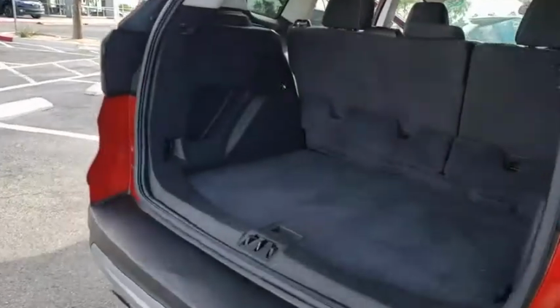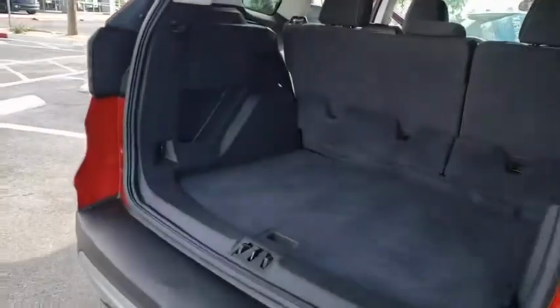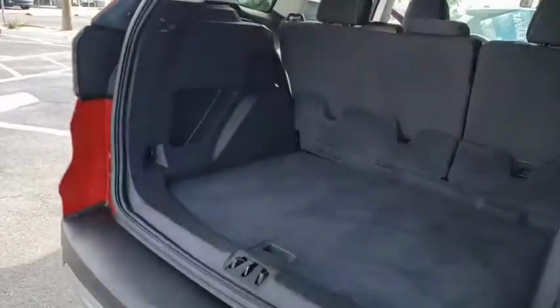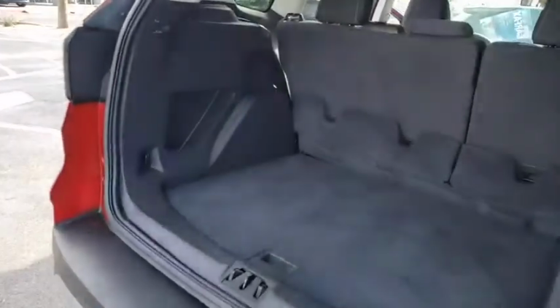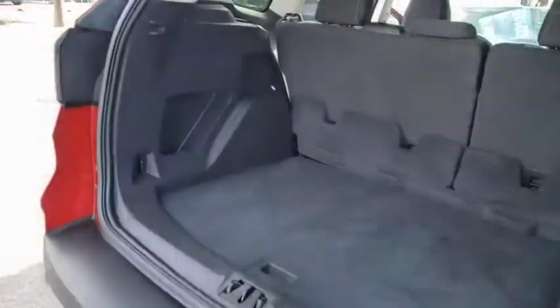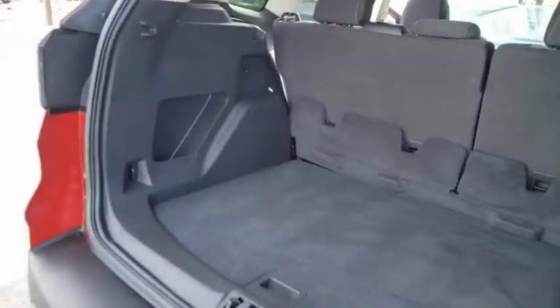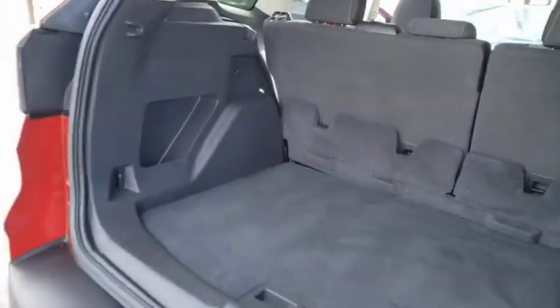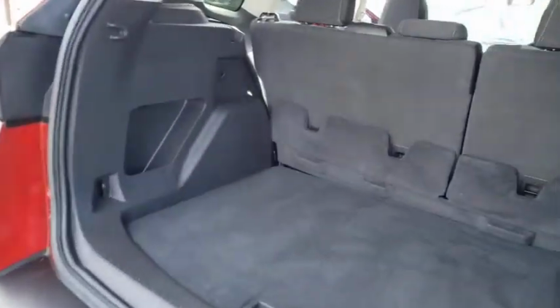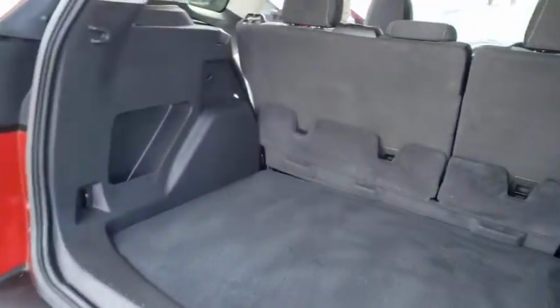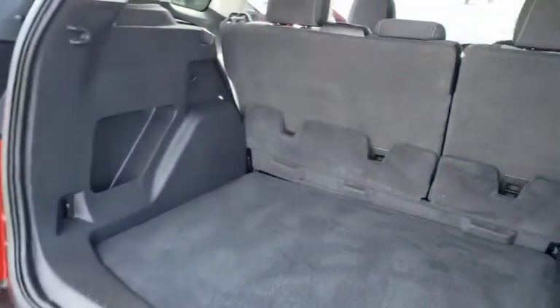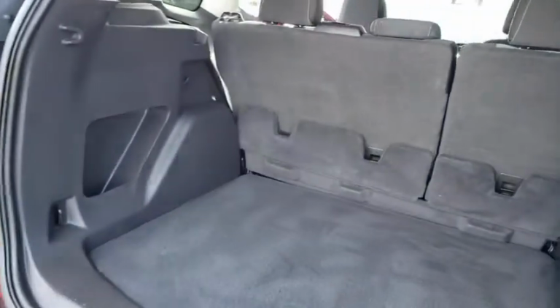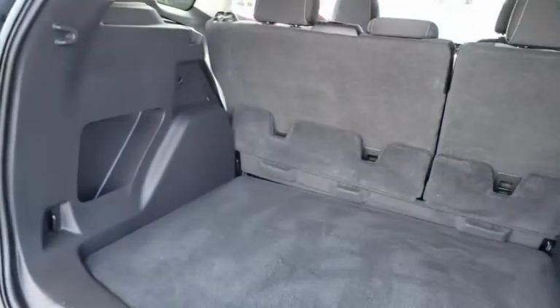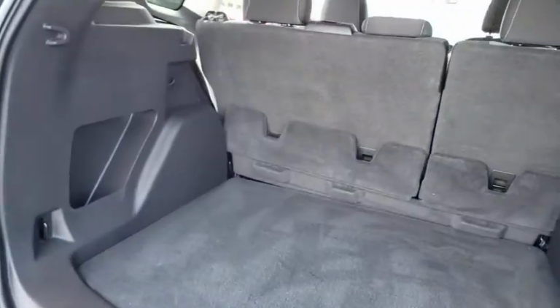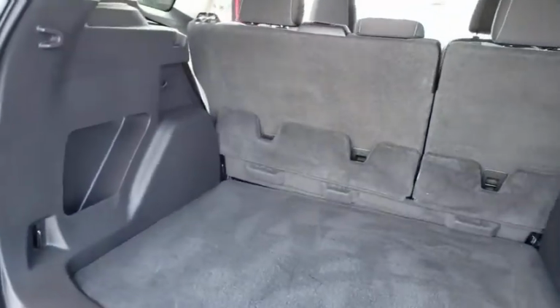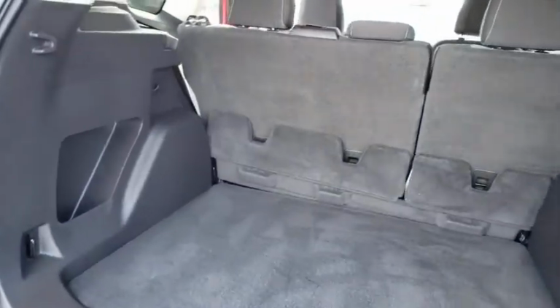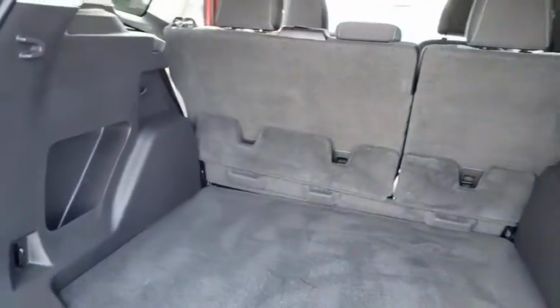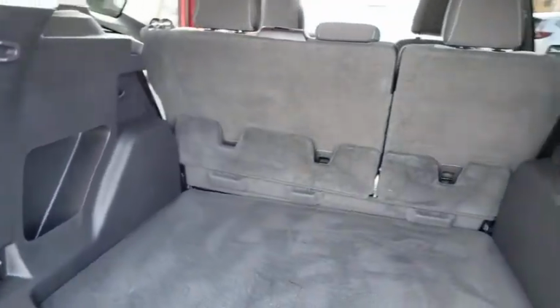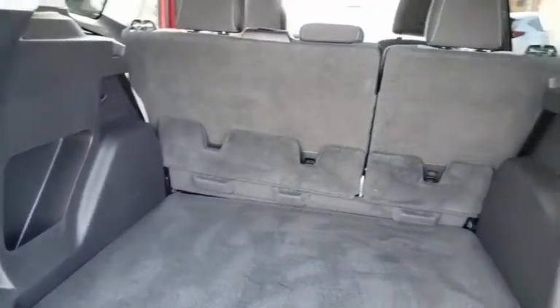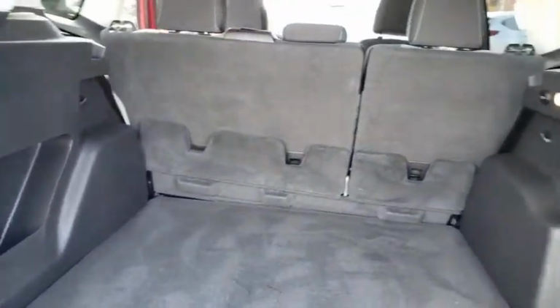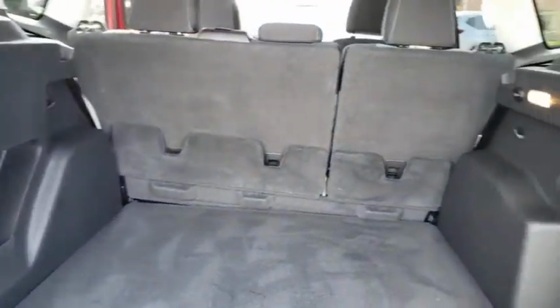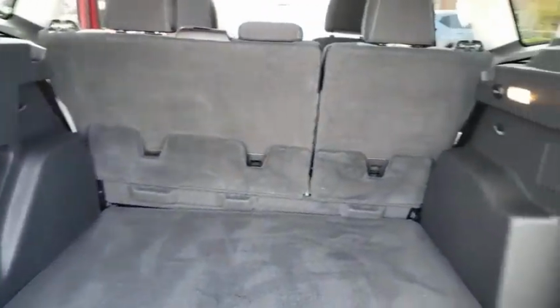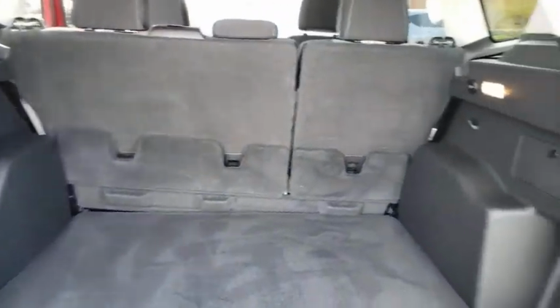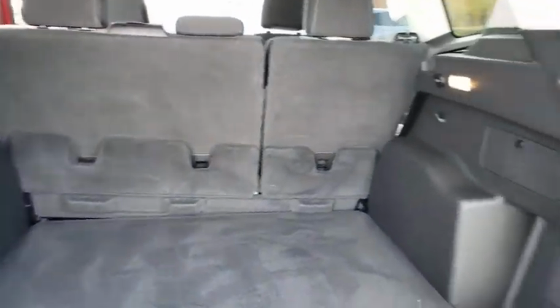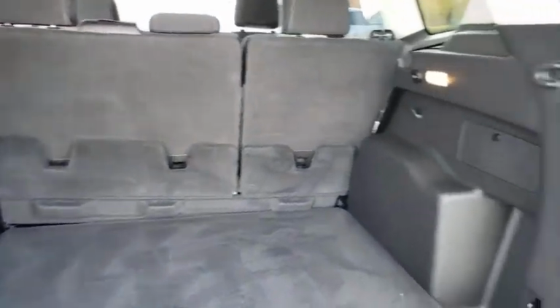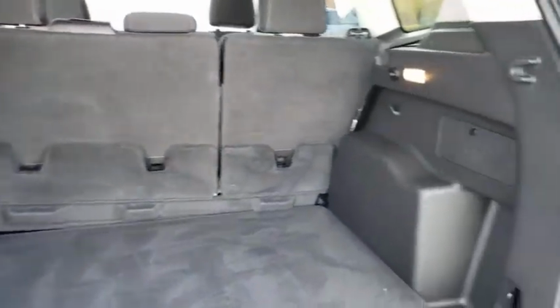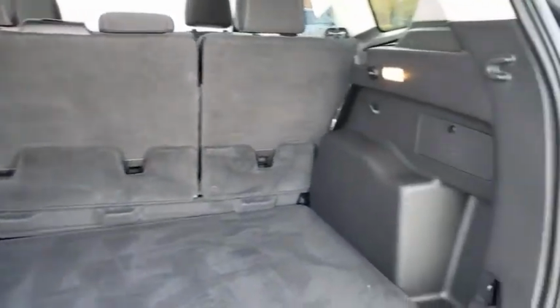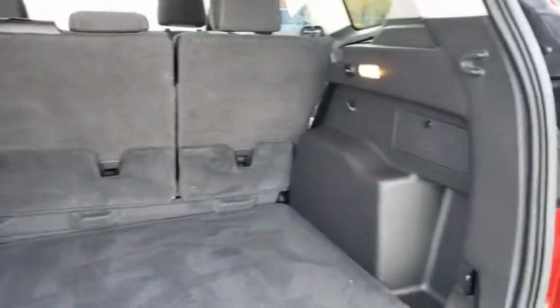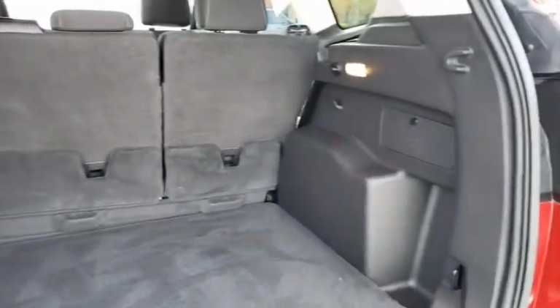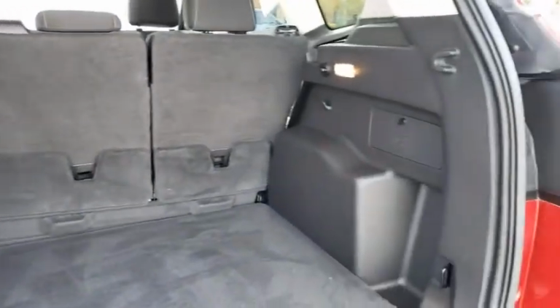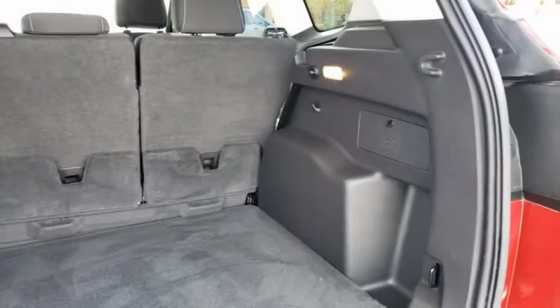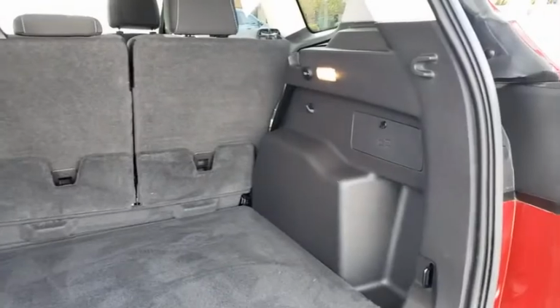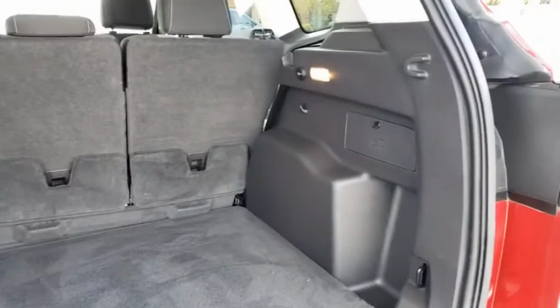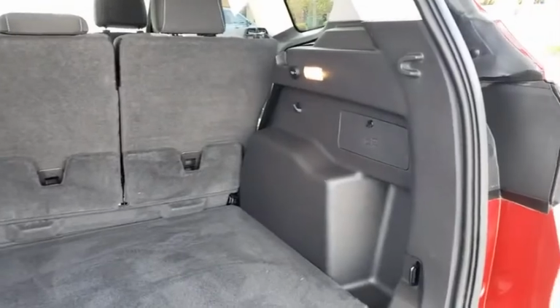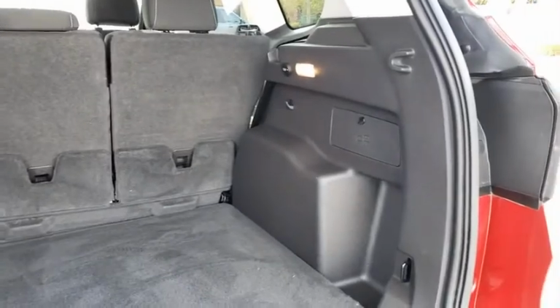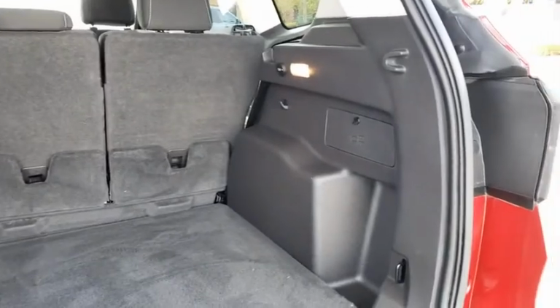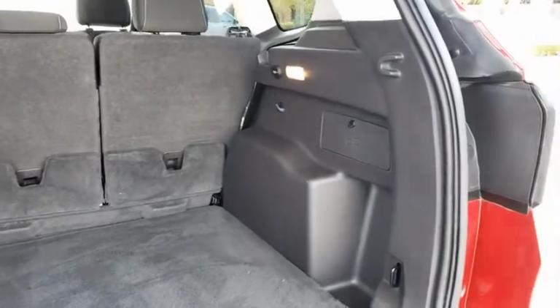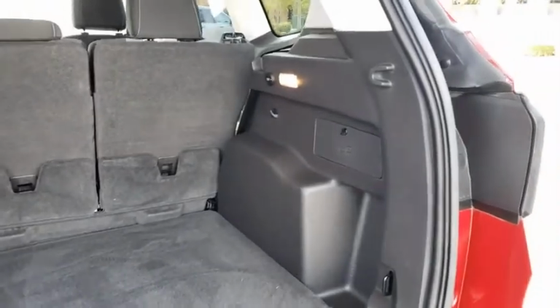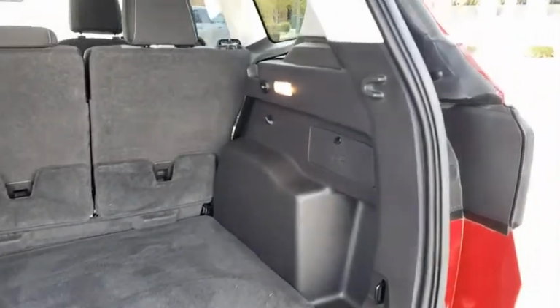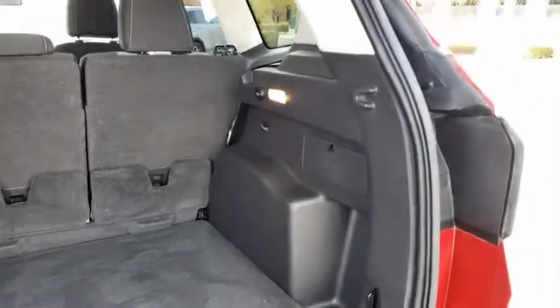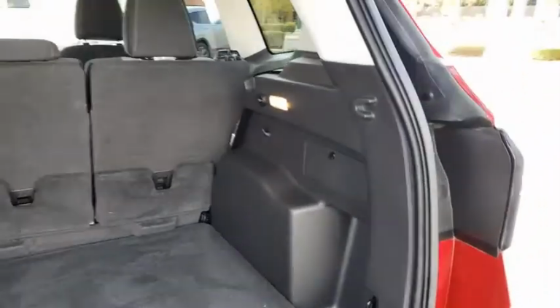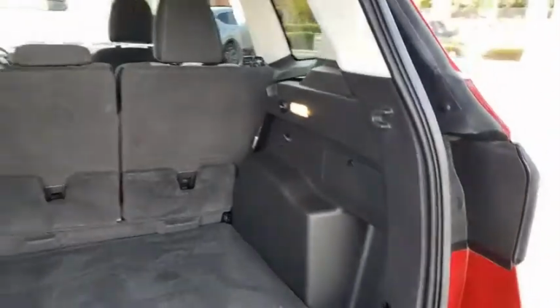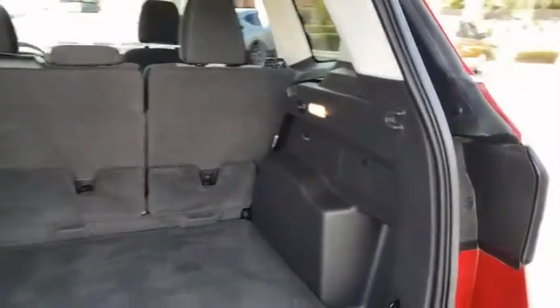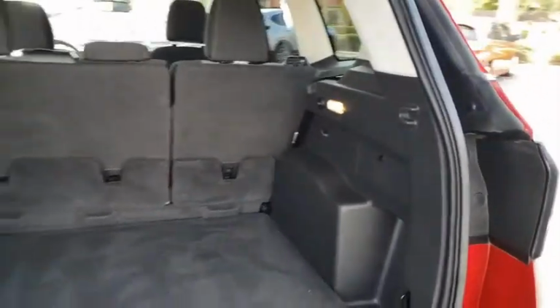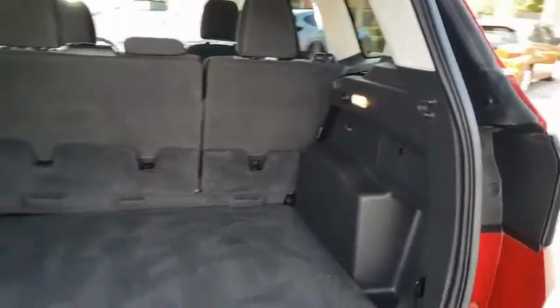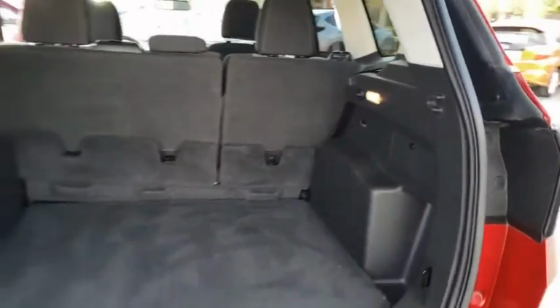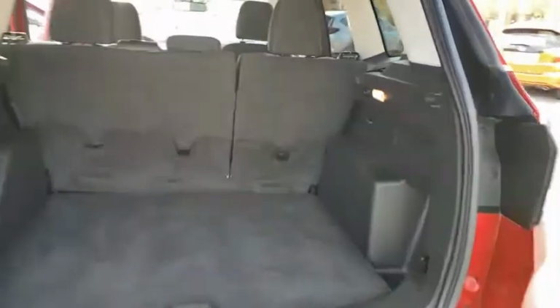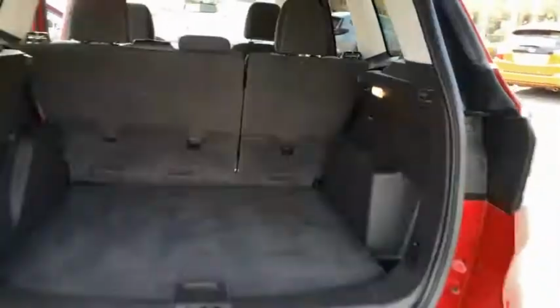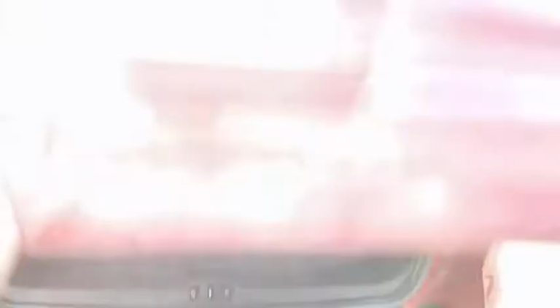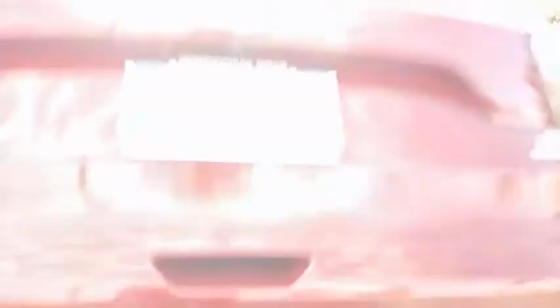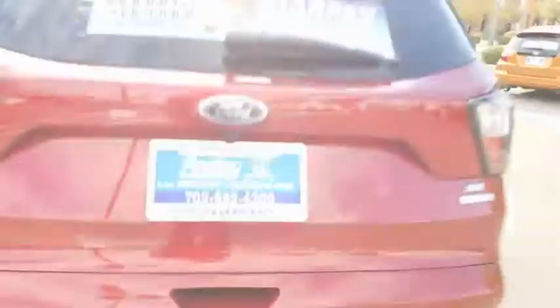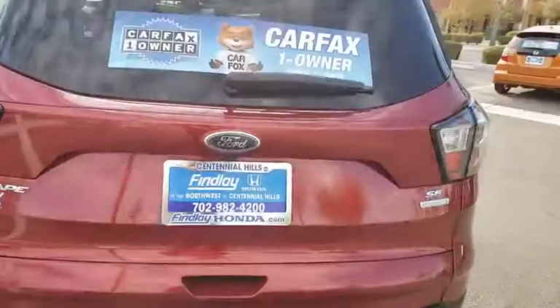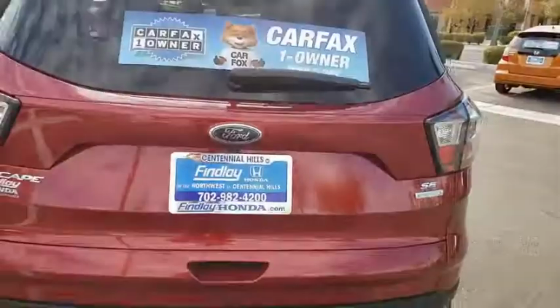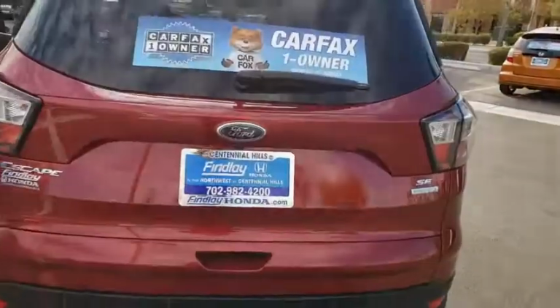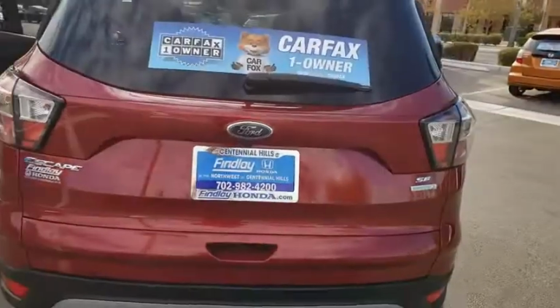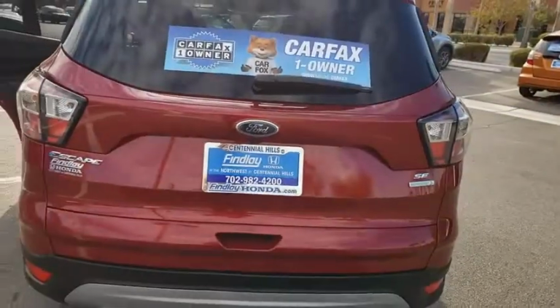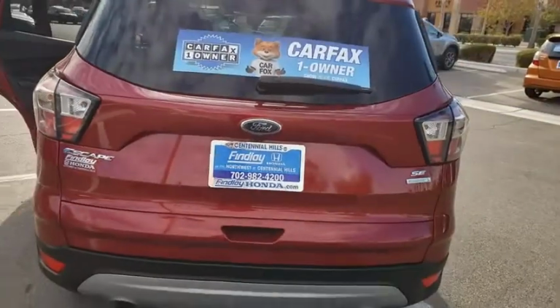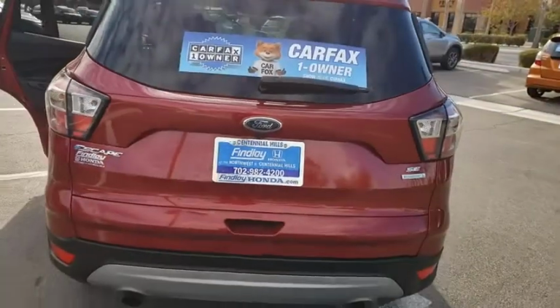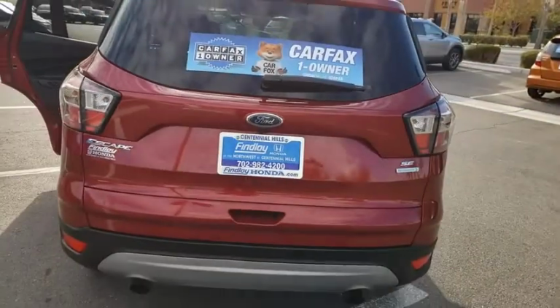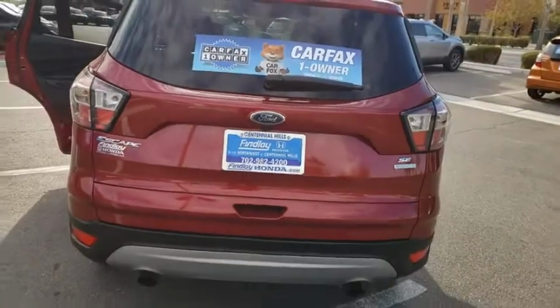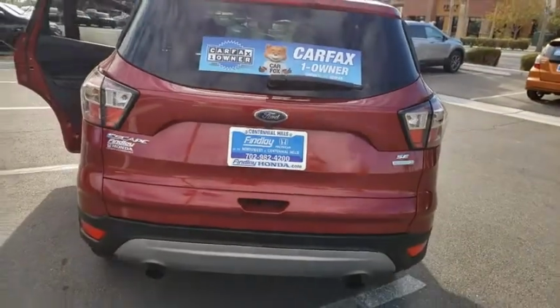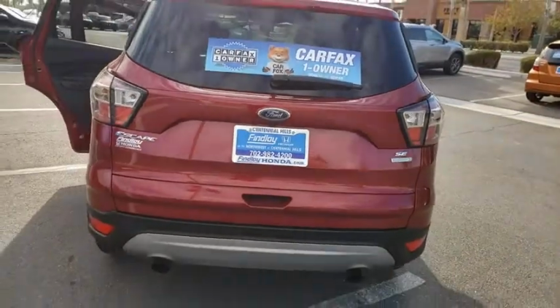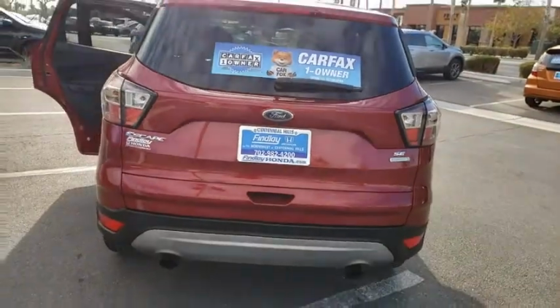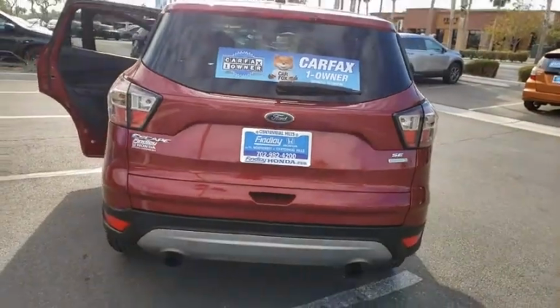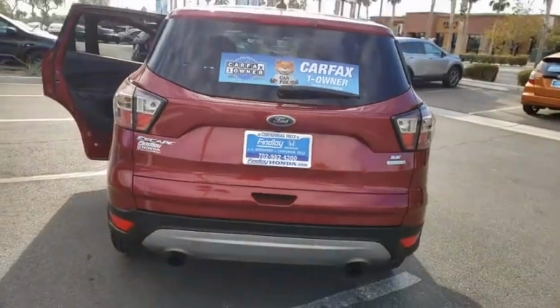Rear window defroster, USB connection, CD player, brake assist, remote keyless entry, panic alarm.